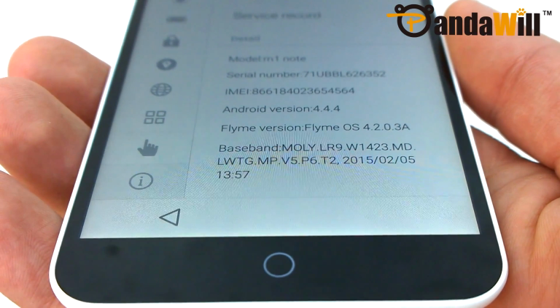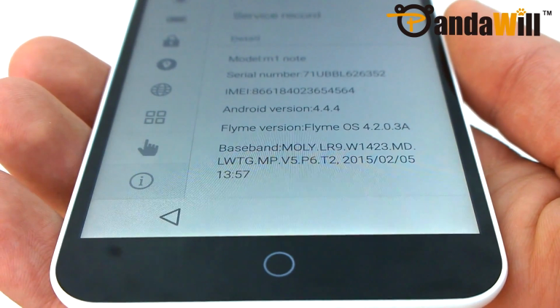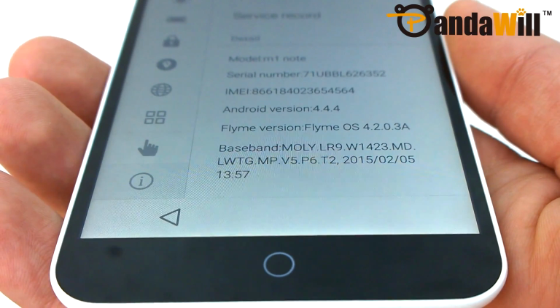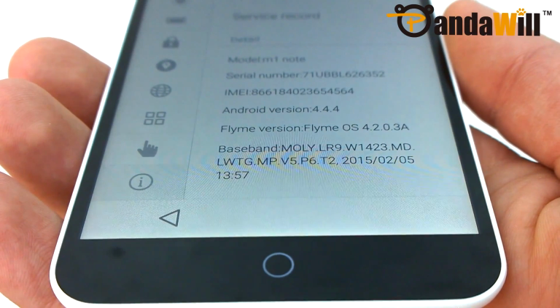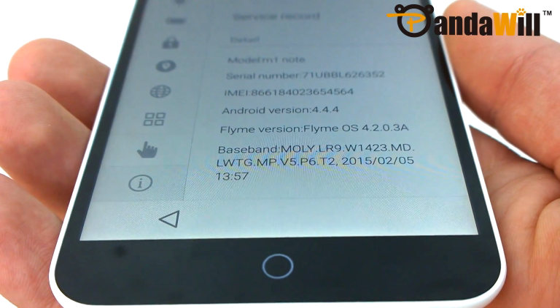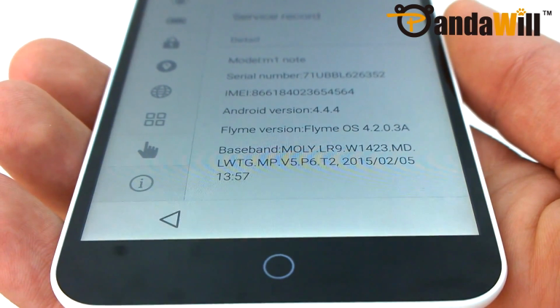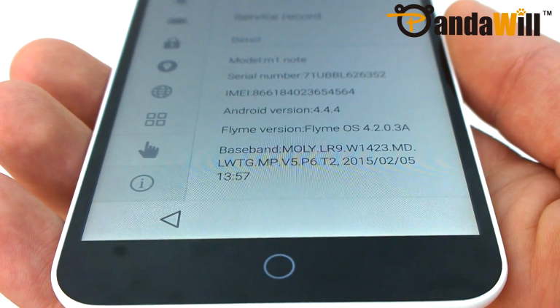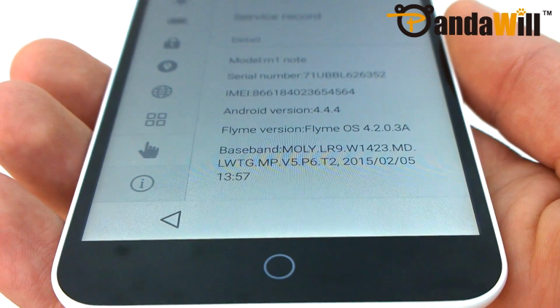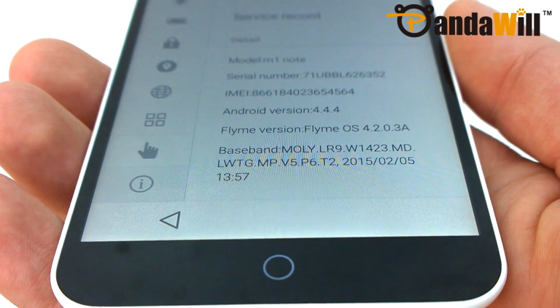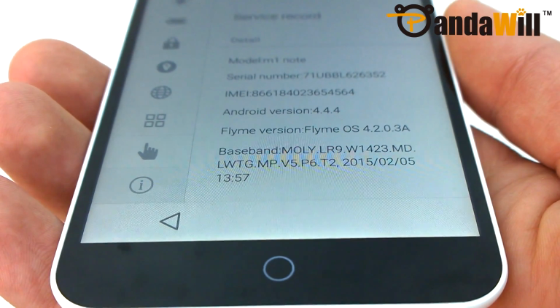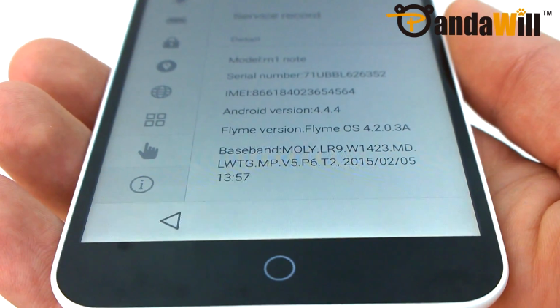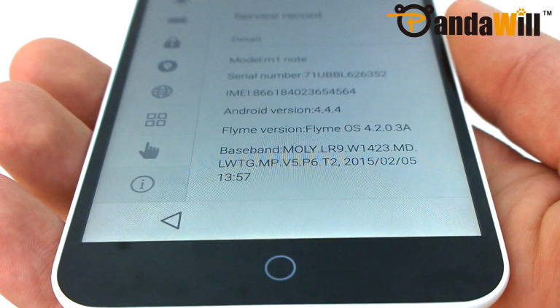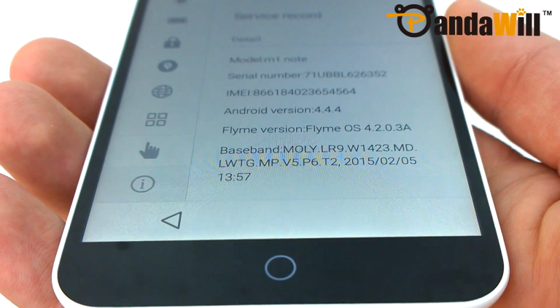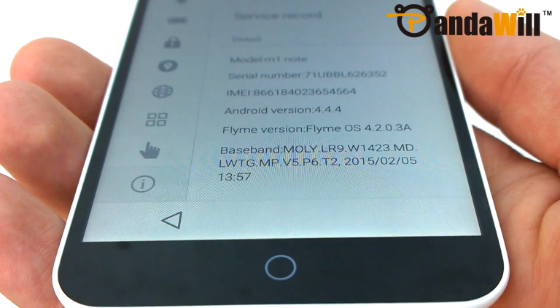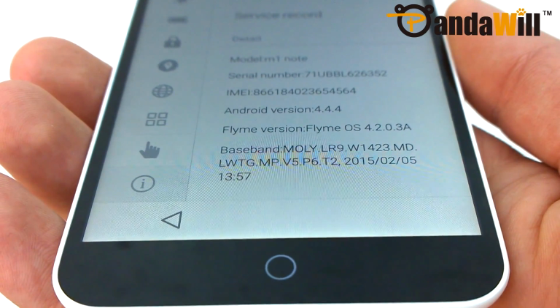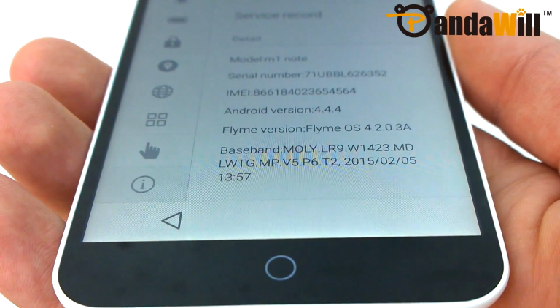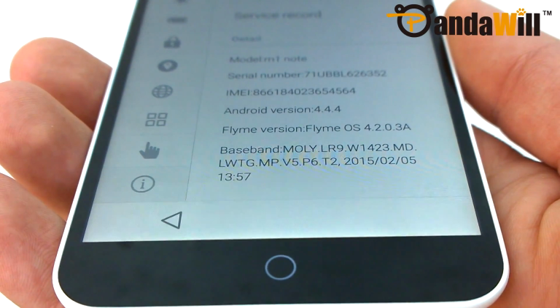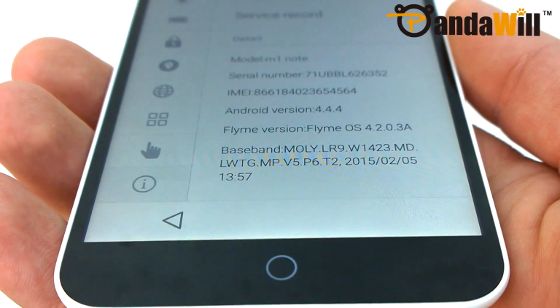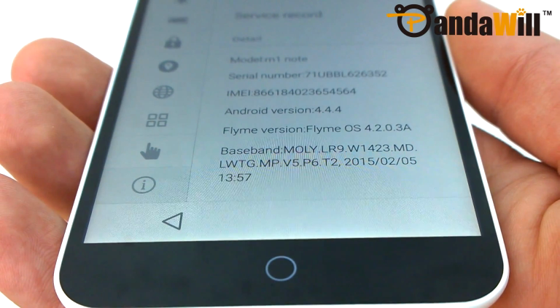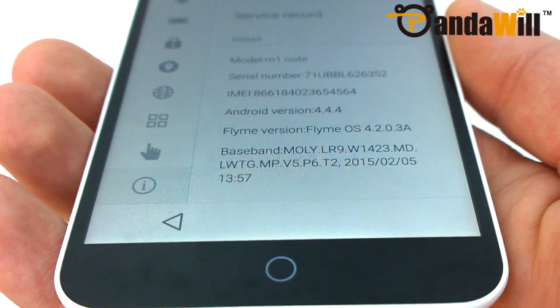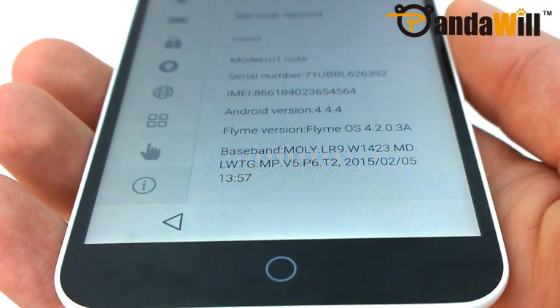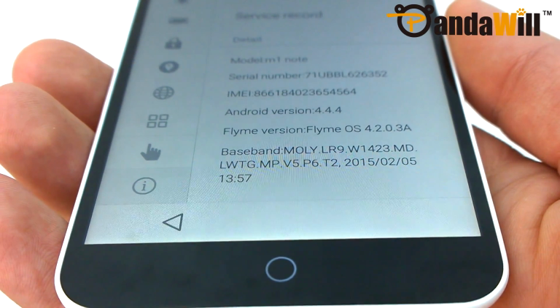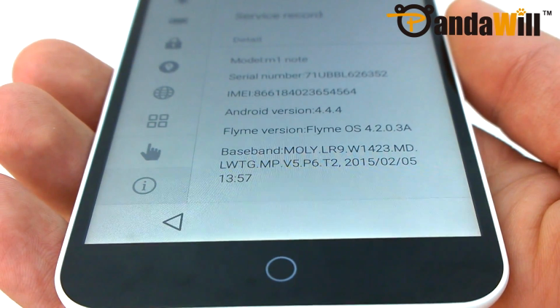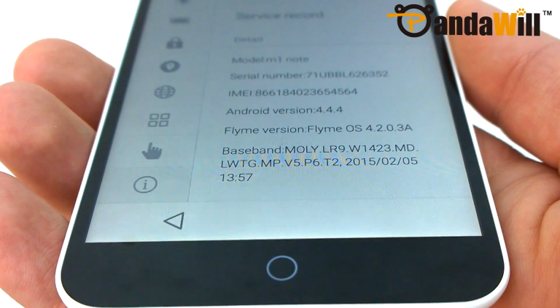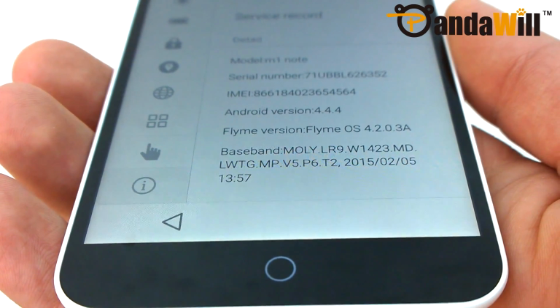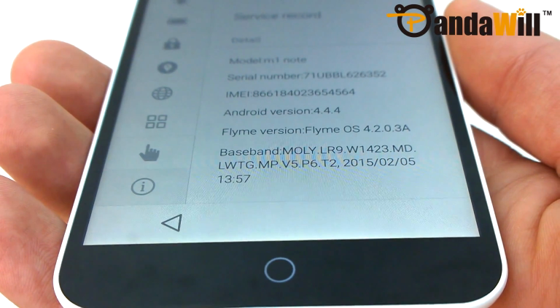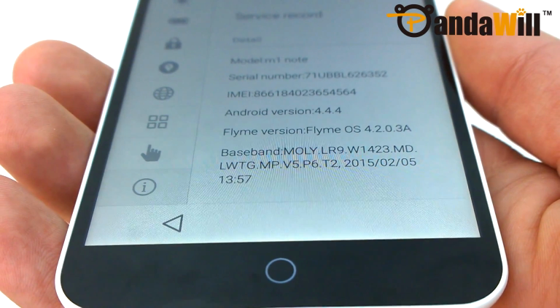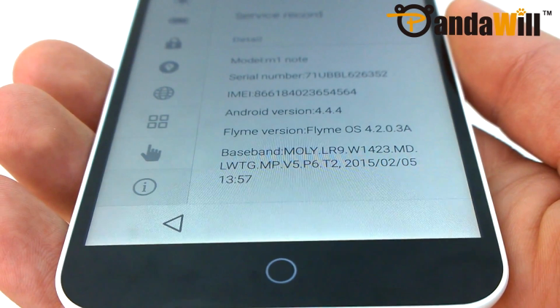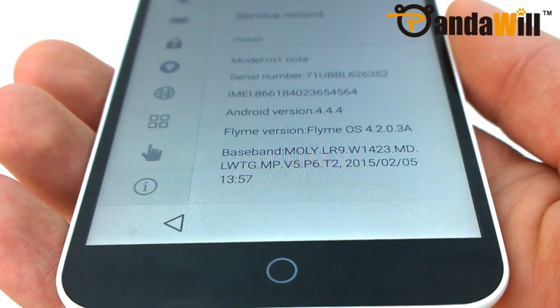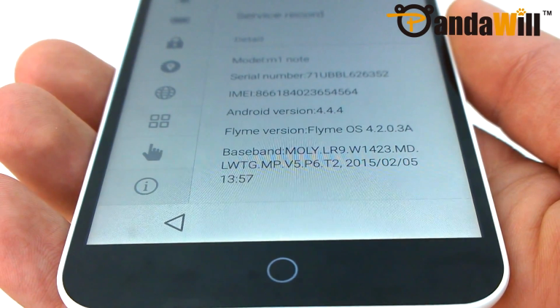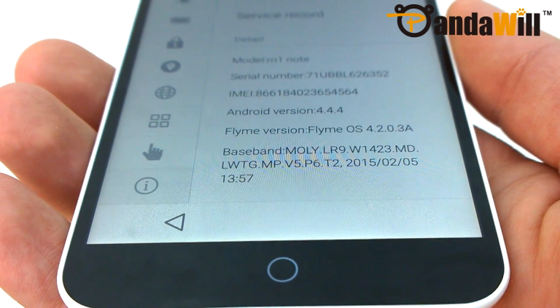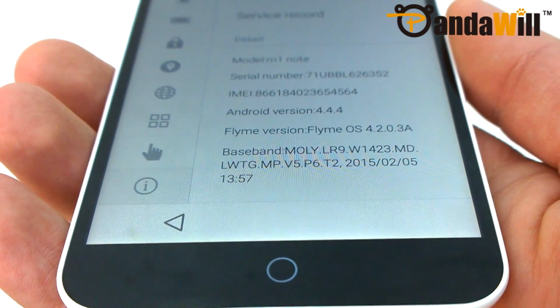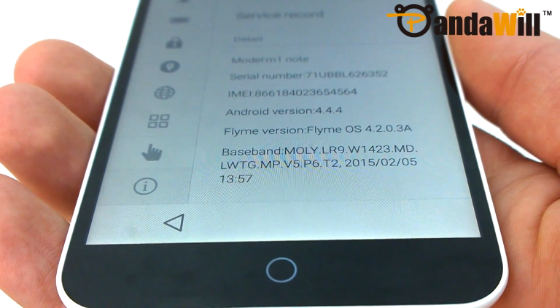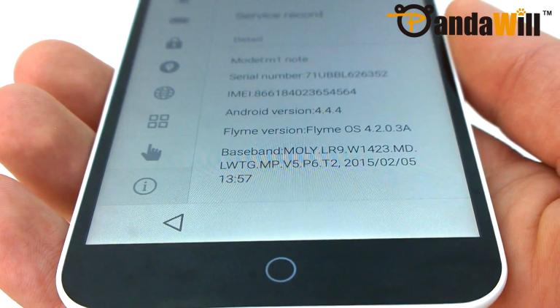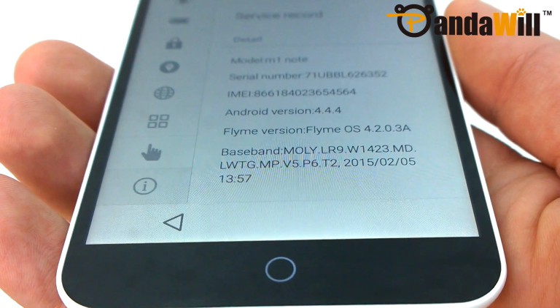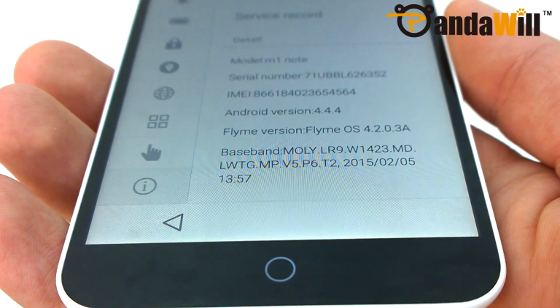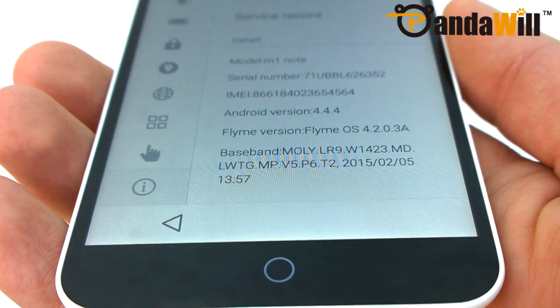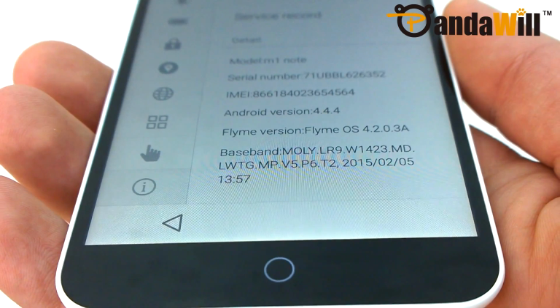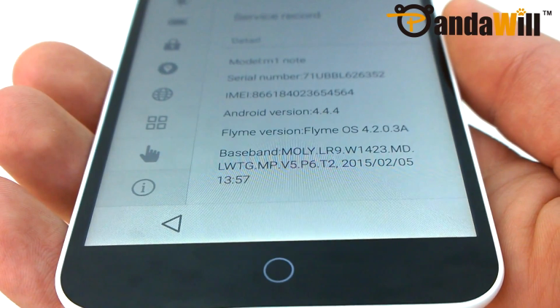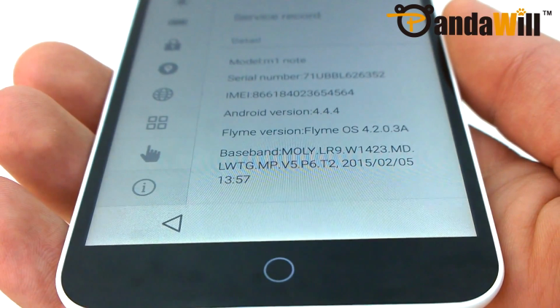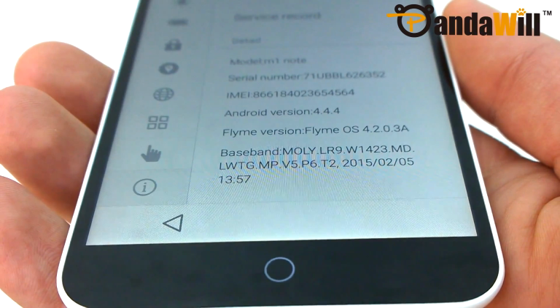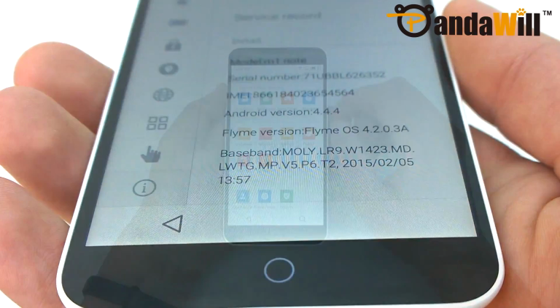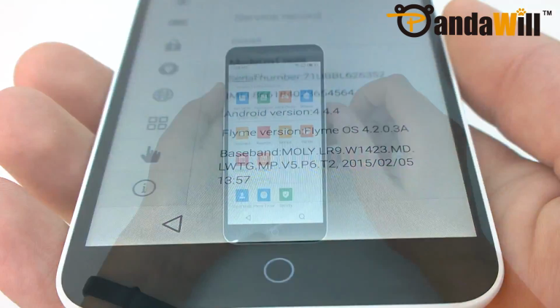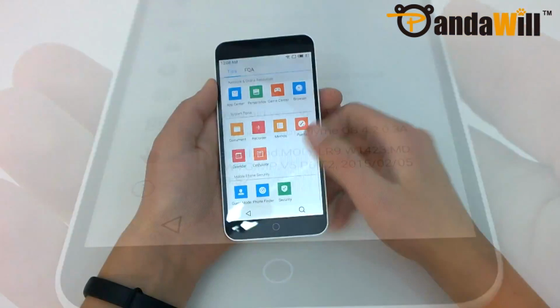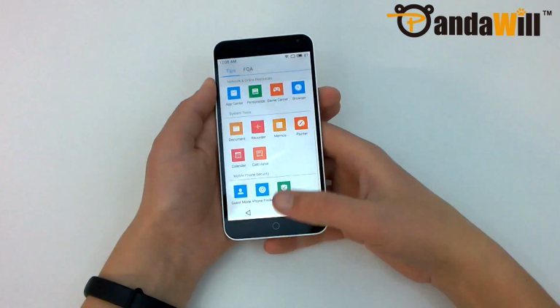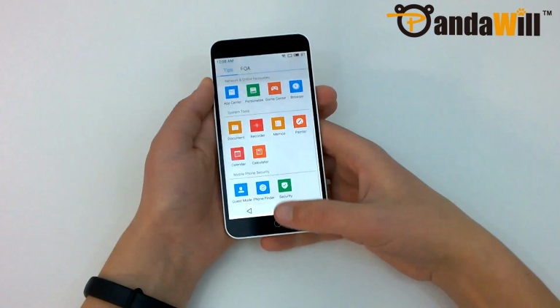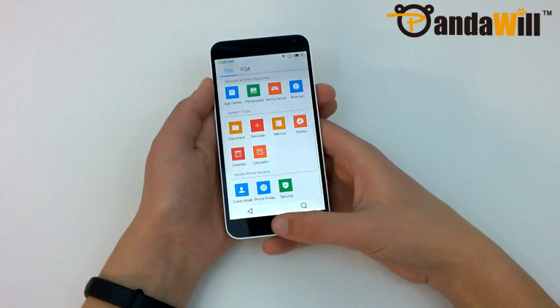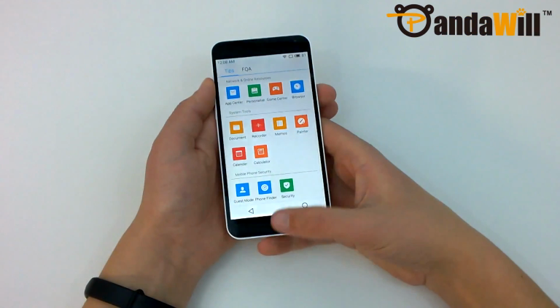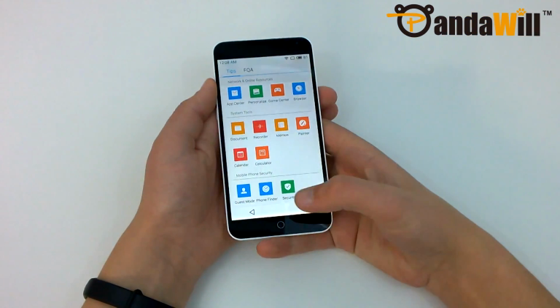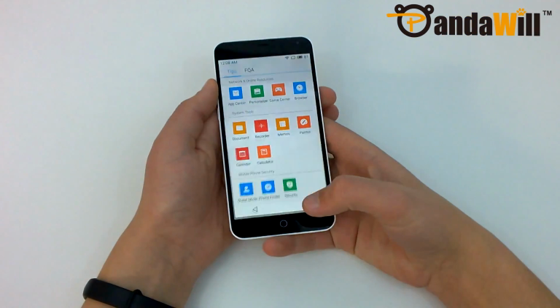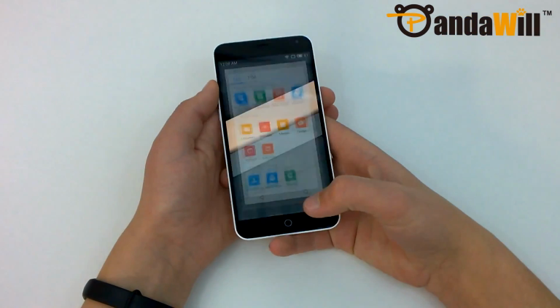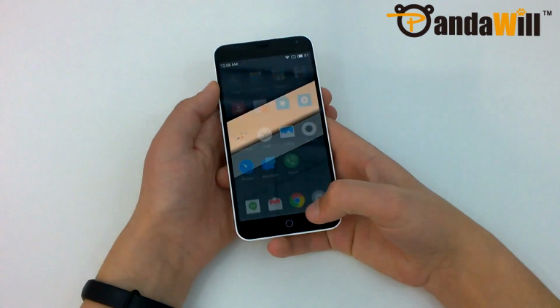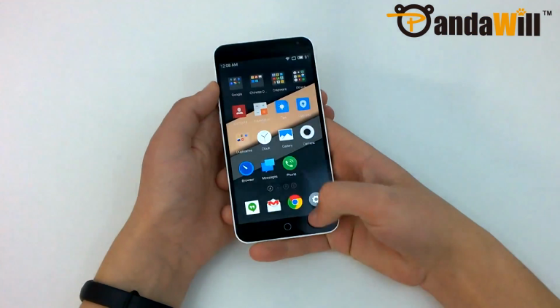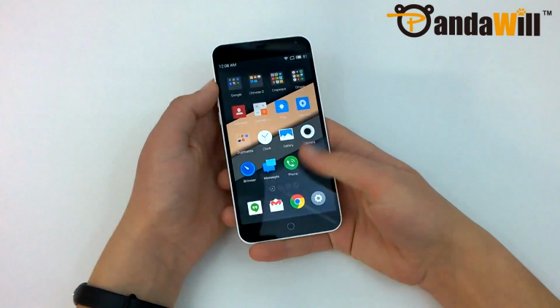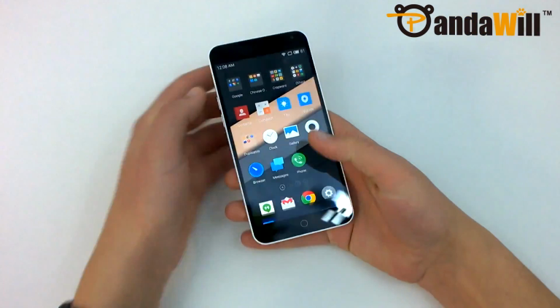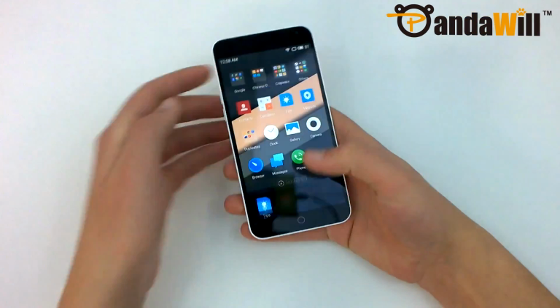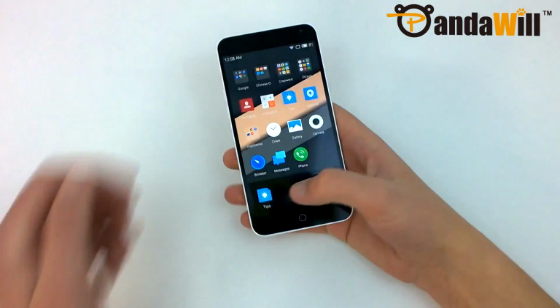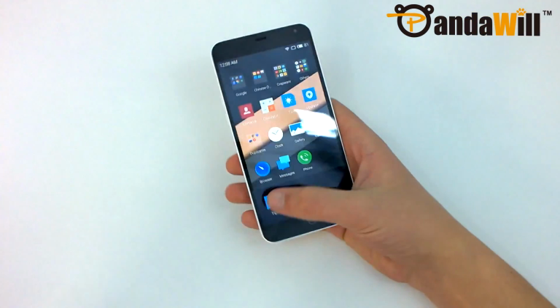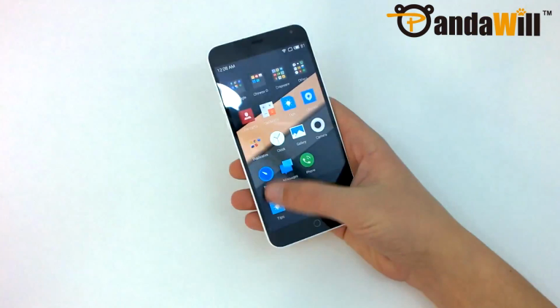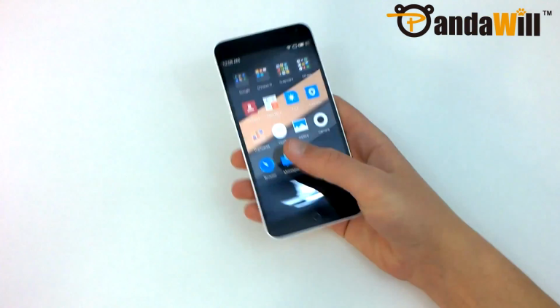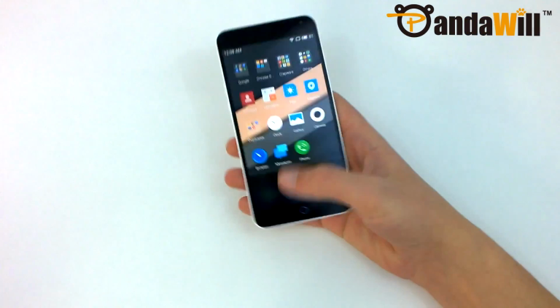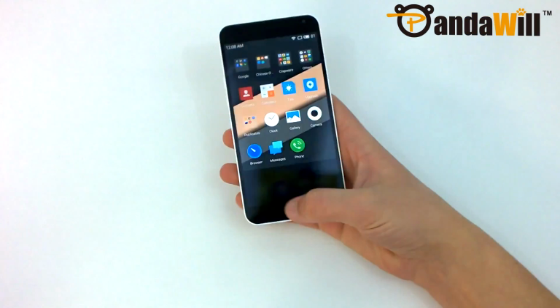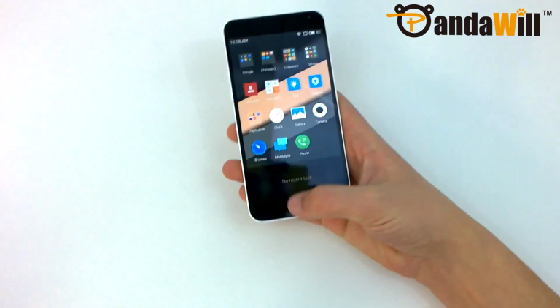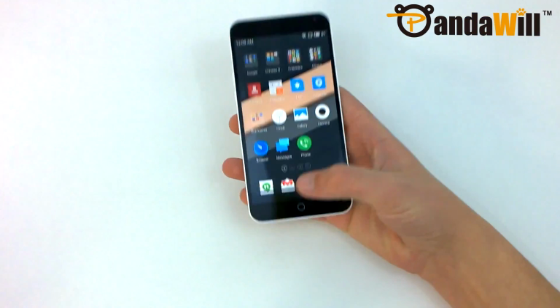Unlike MIUI, however, I didn't find myself preferring FlyMe over stock Android. I'll start off with how navigation is handled.